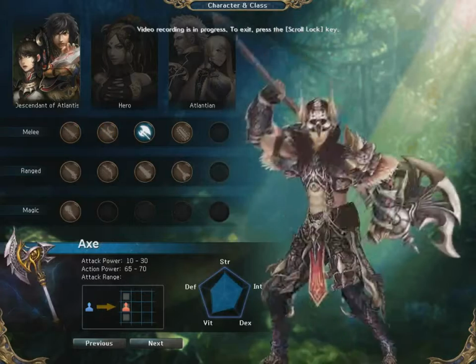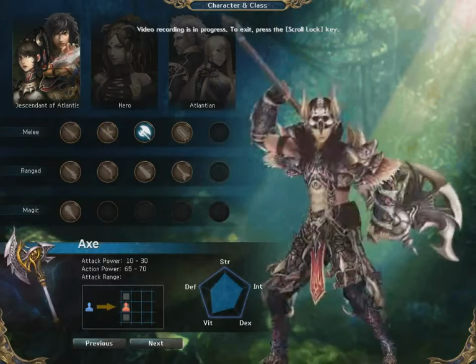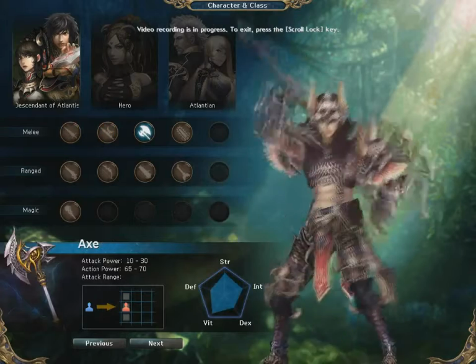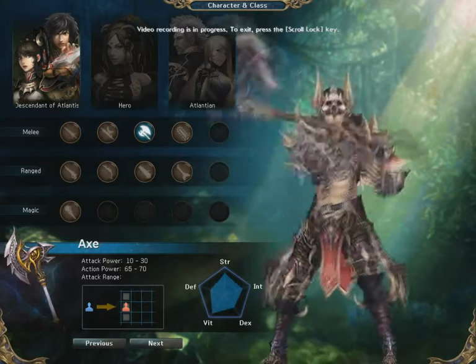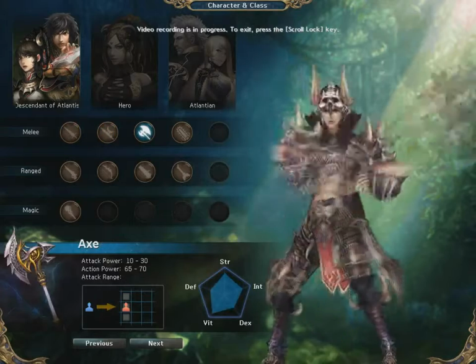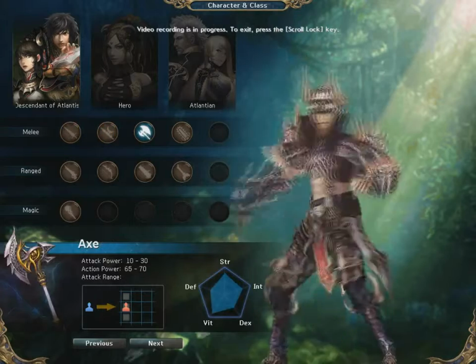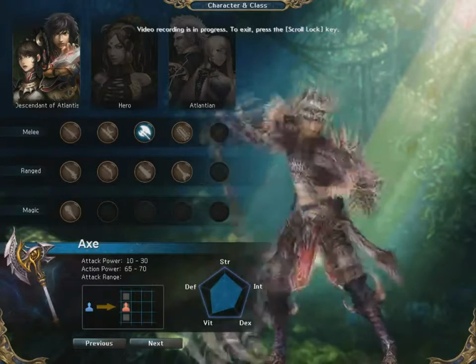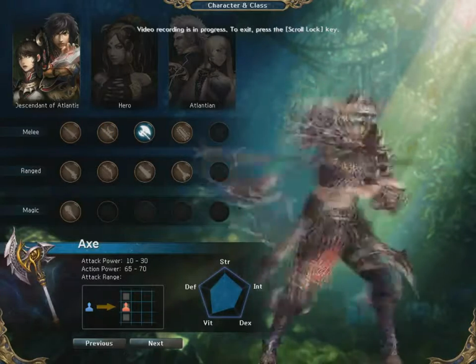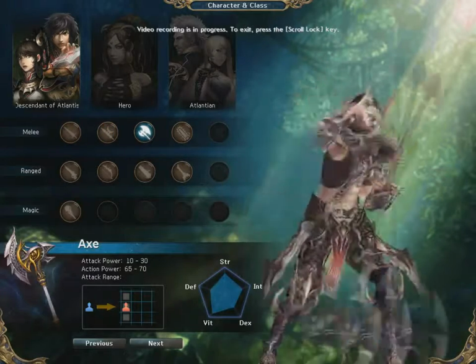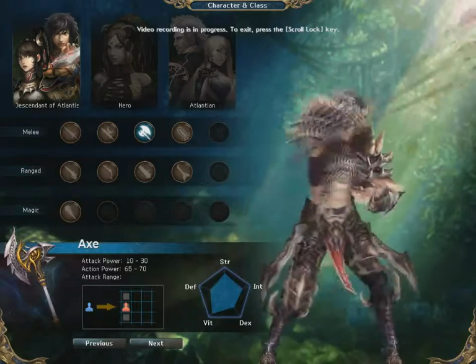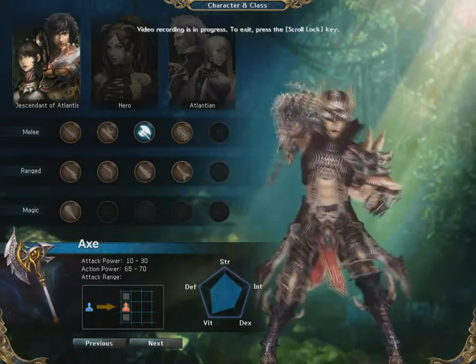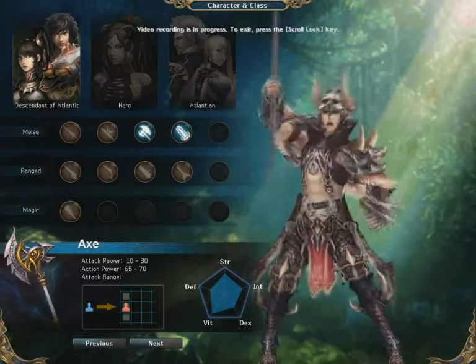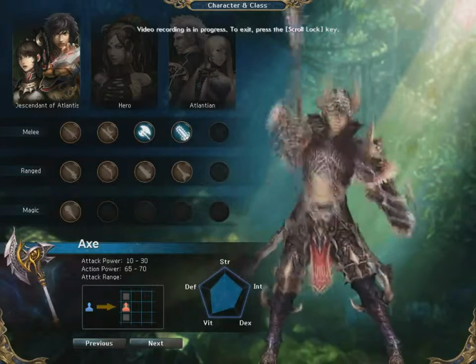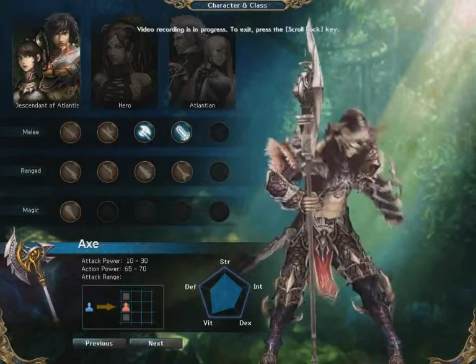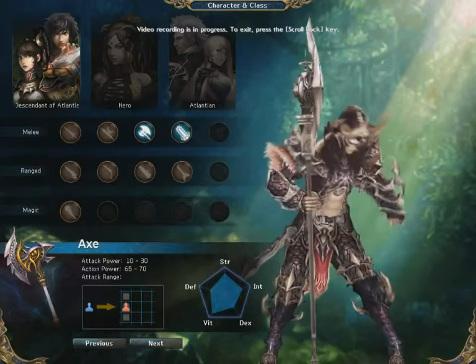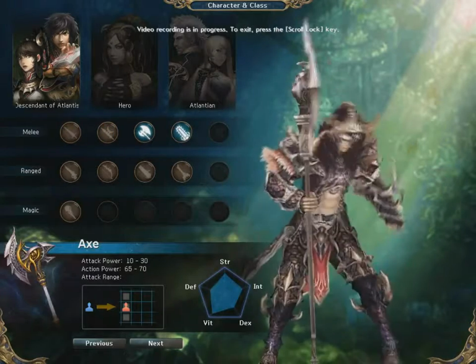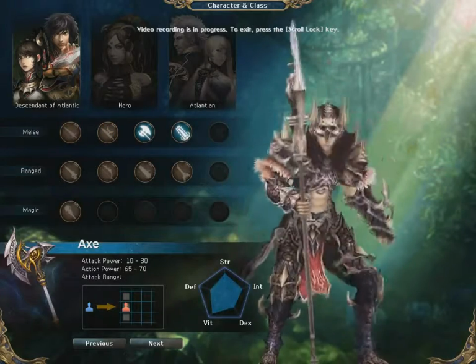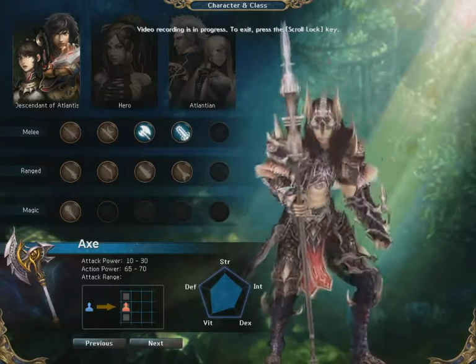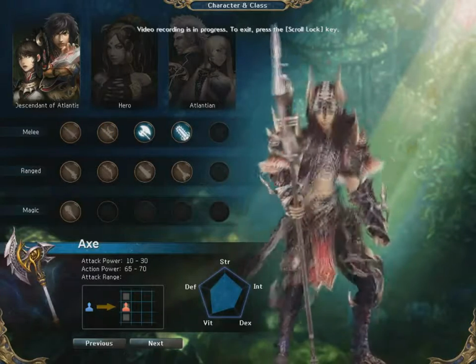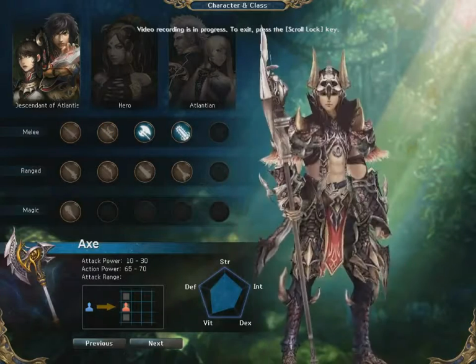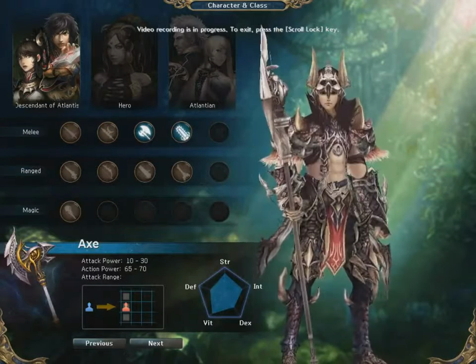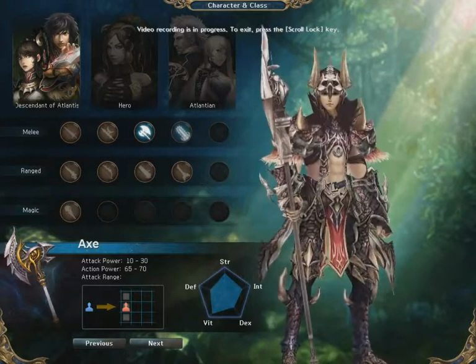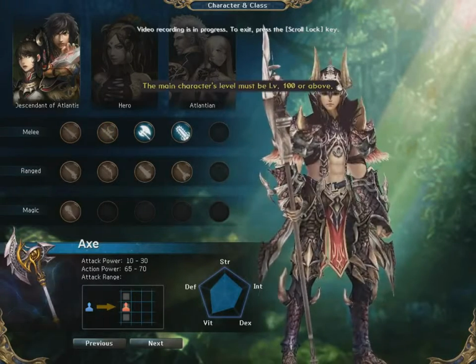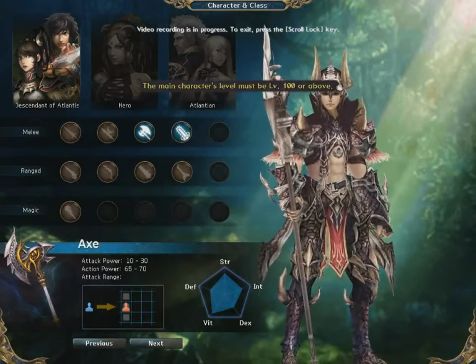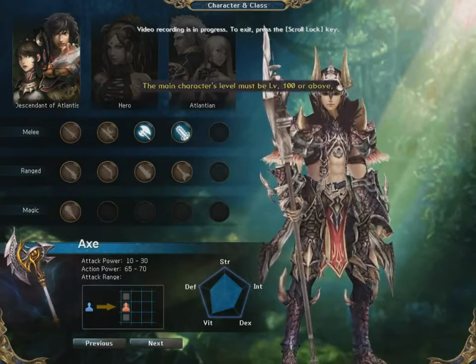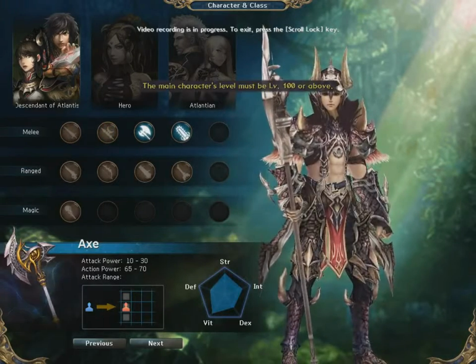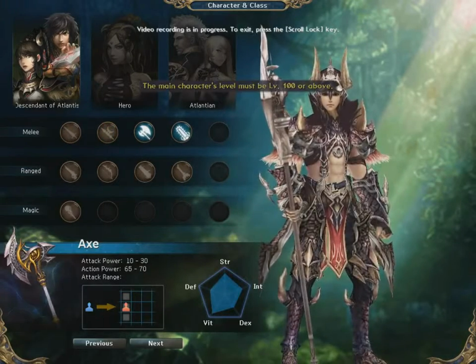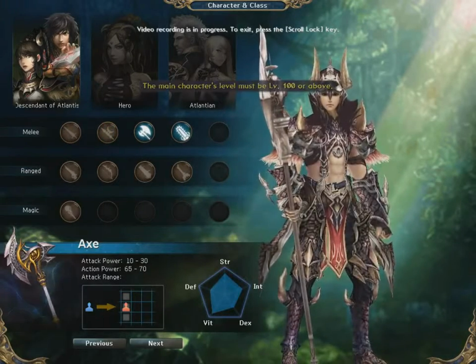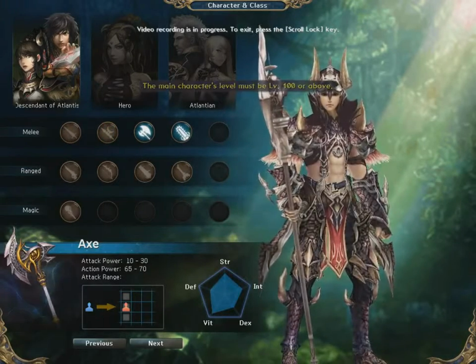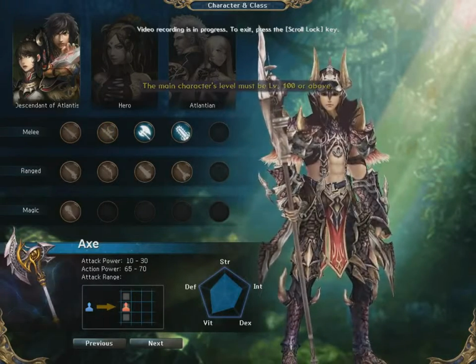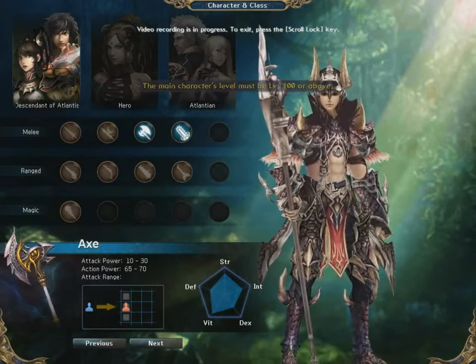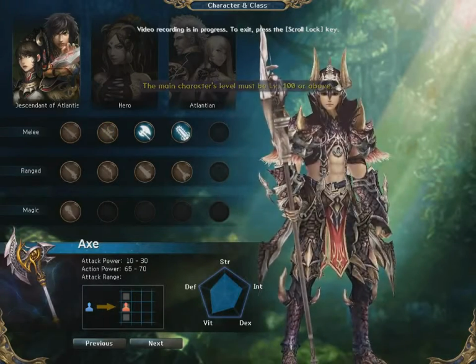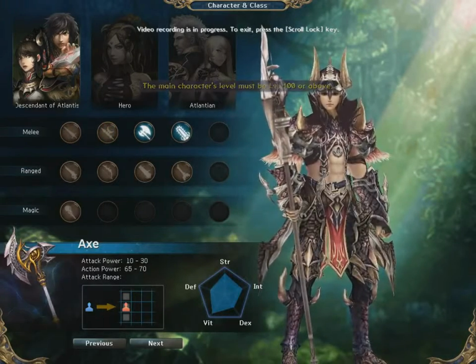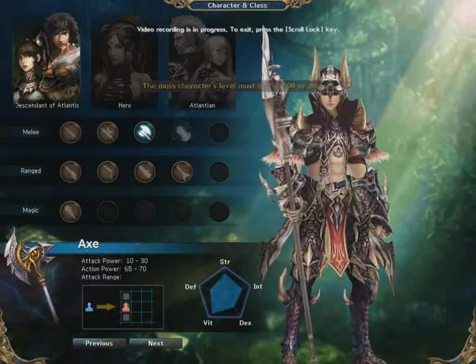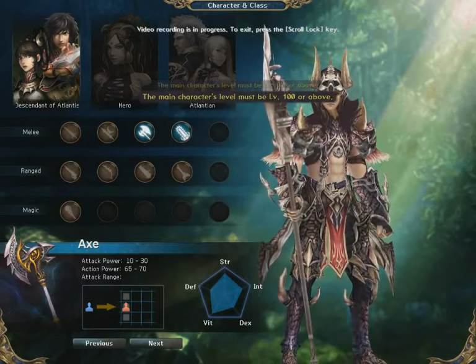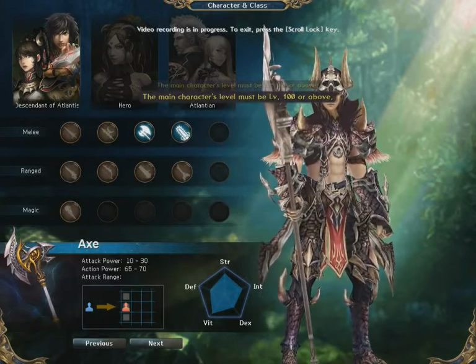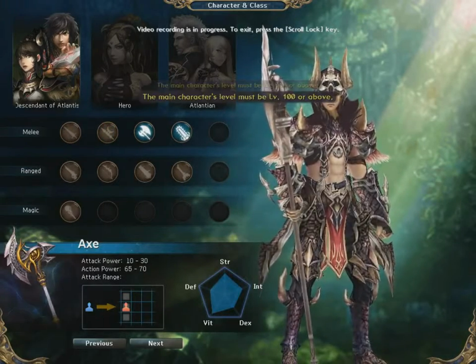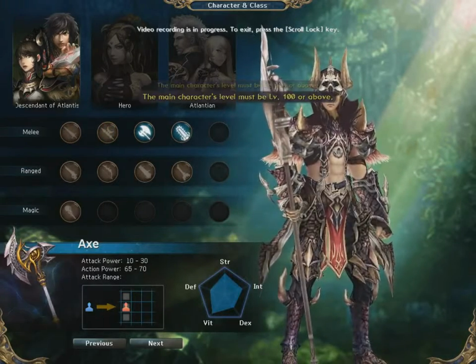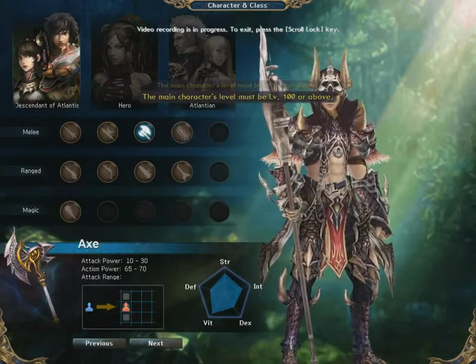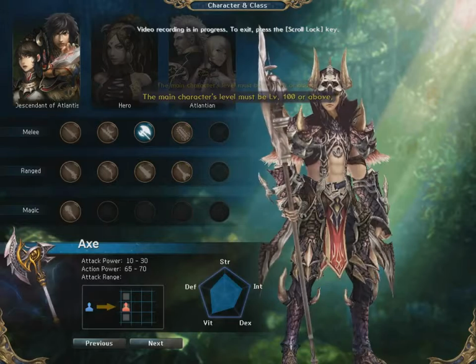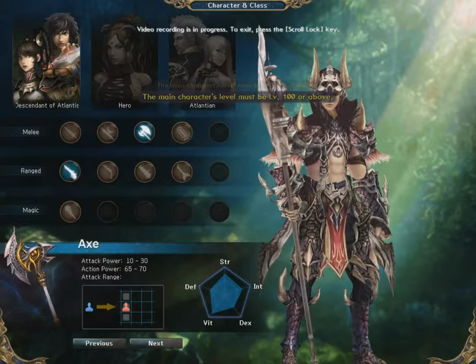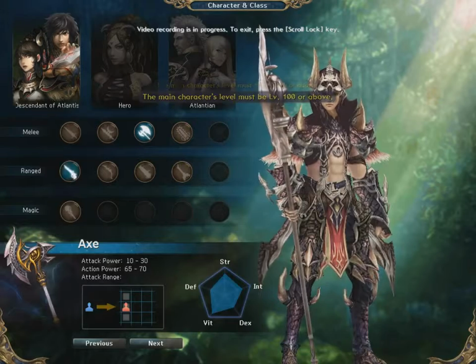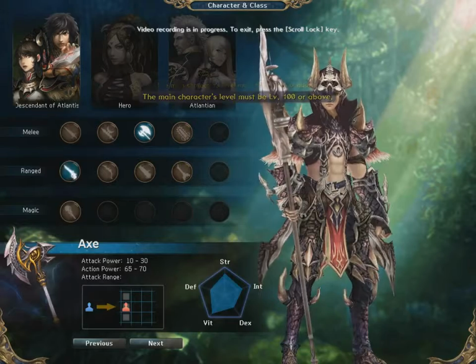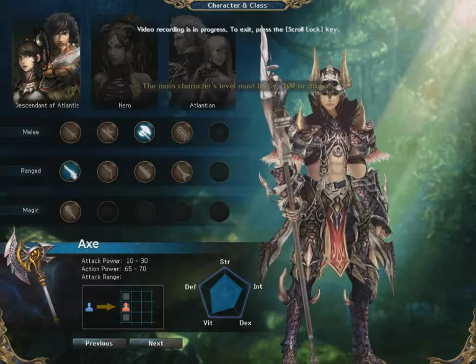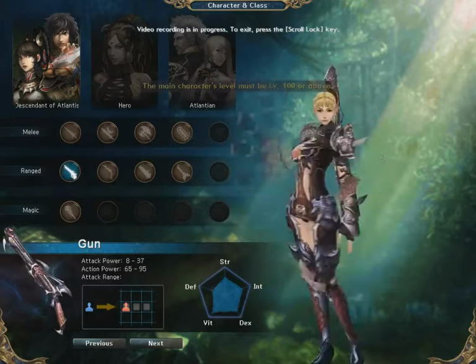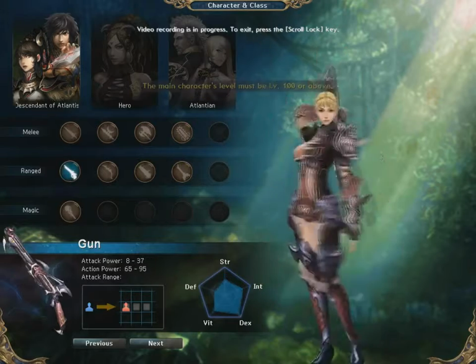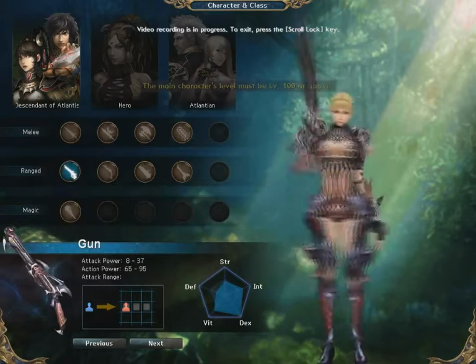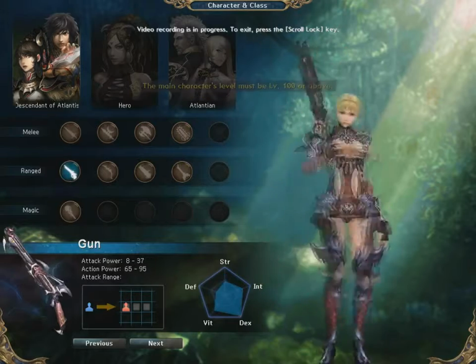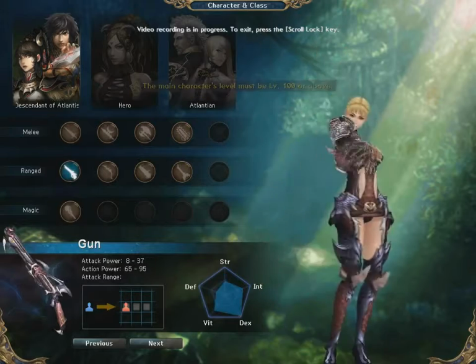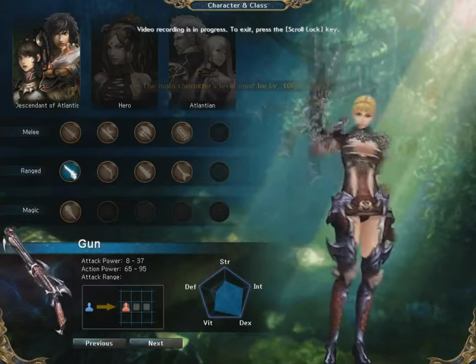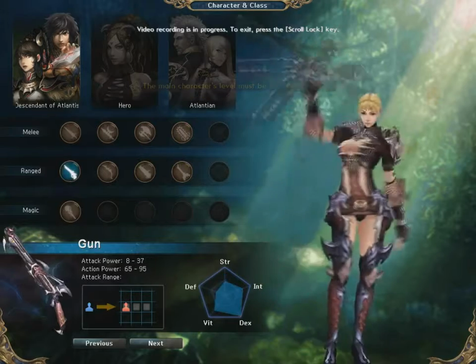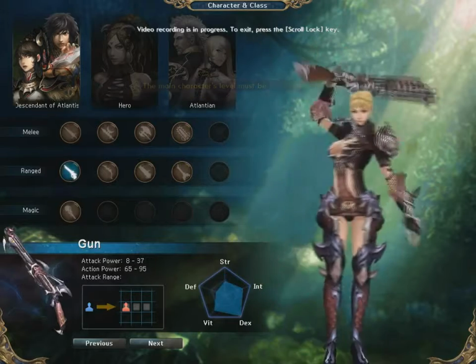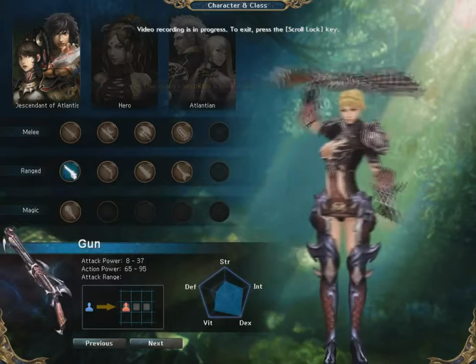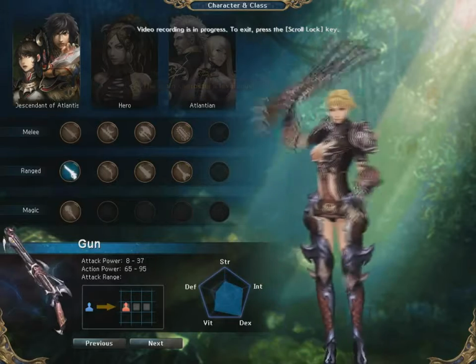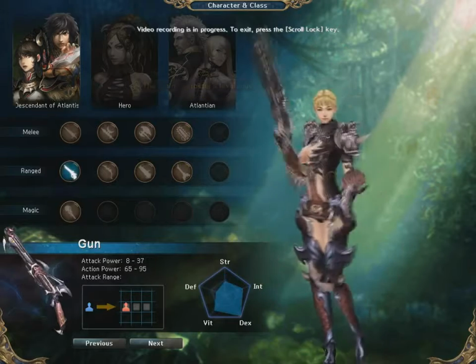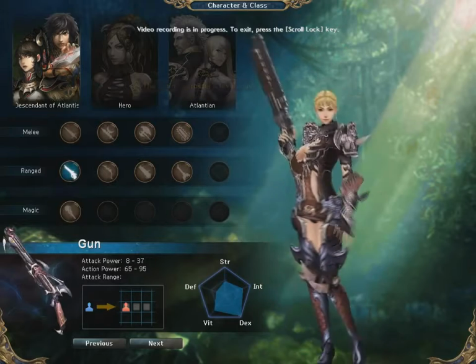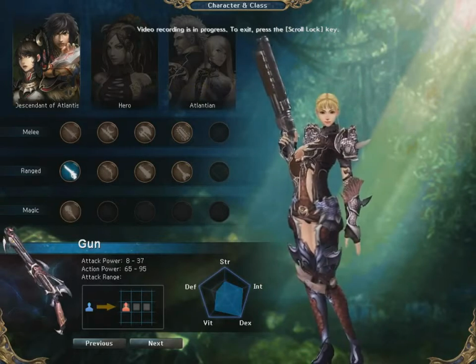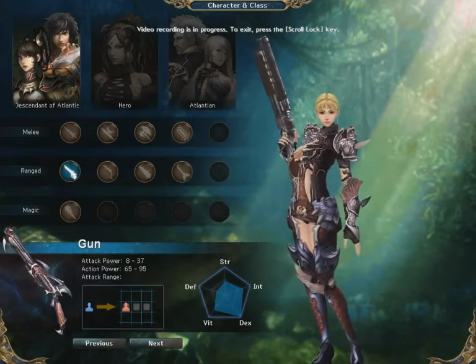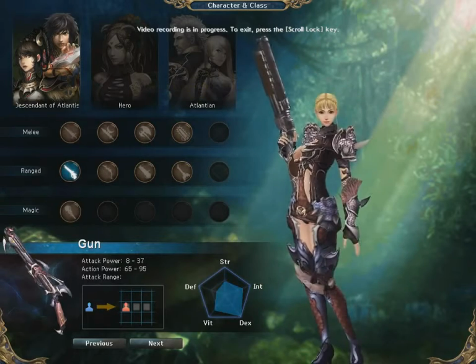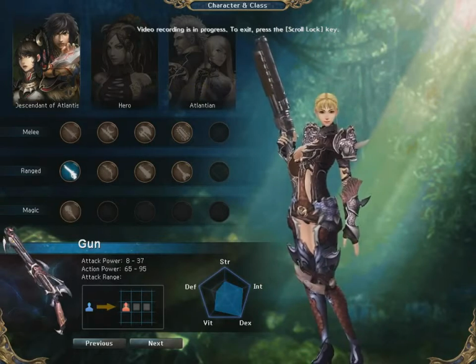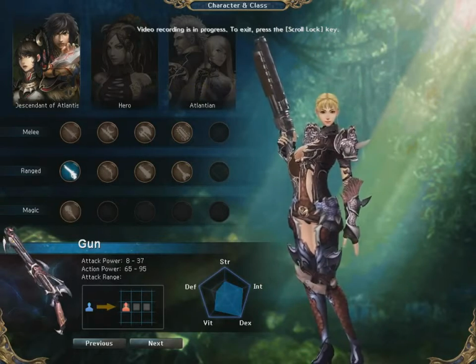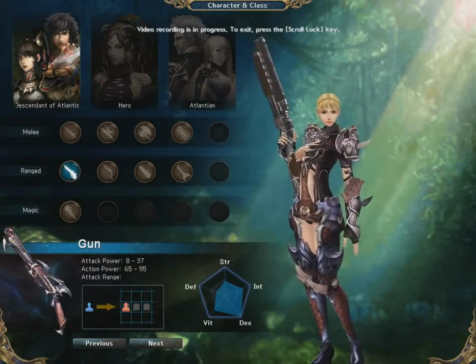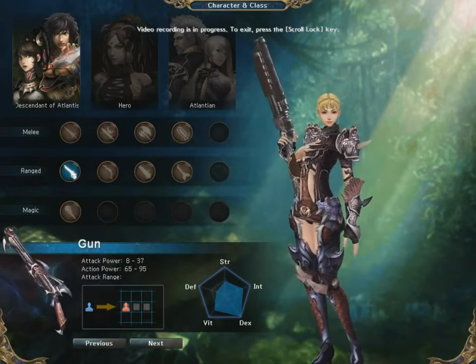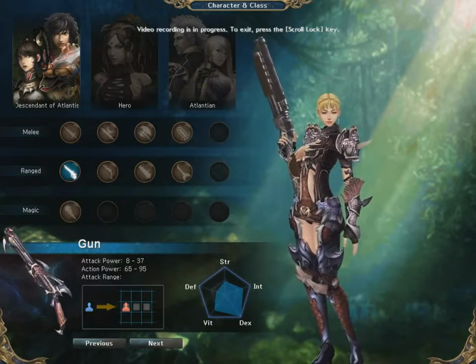First things first, the character creation. Once you have created your account, logged into the game, and chosen the server you wish to play on, you will be at the character creation screen. The first step is to pick from the three available races.